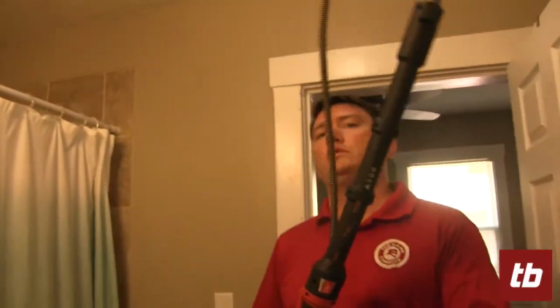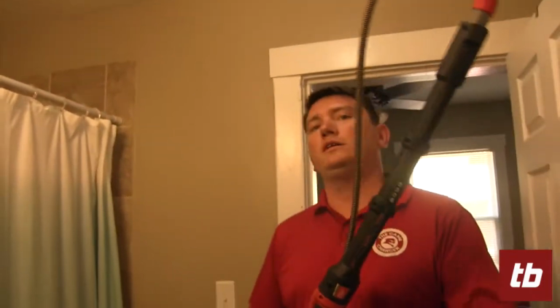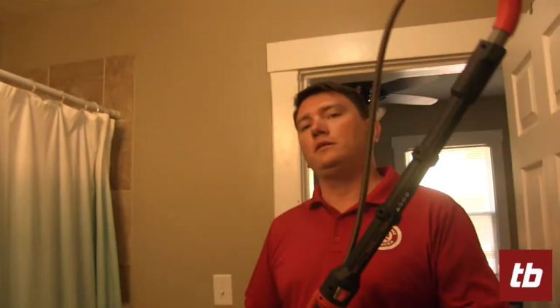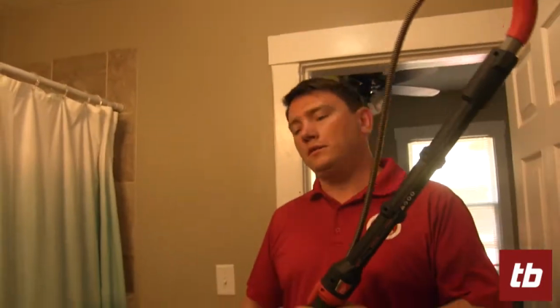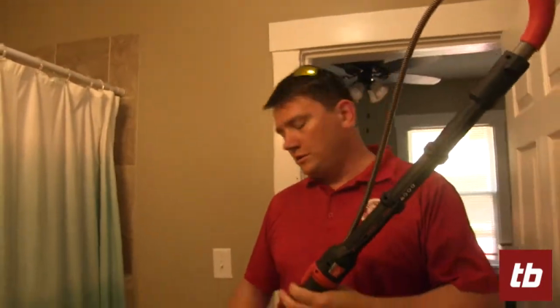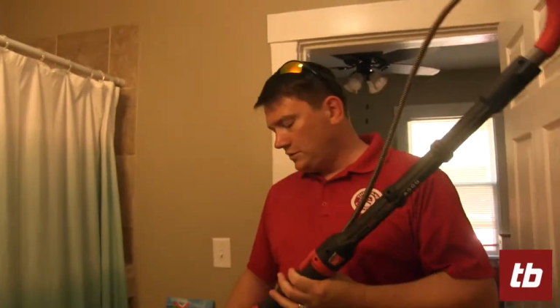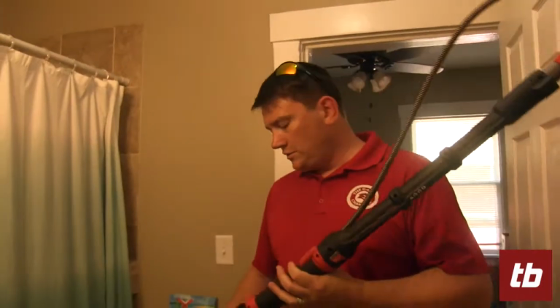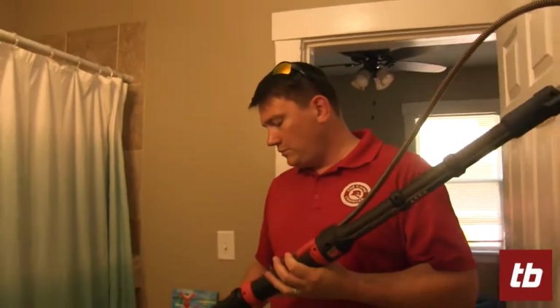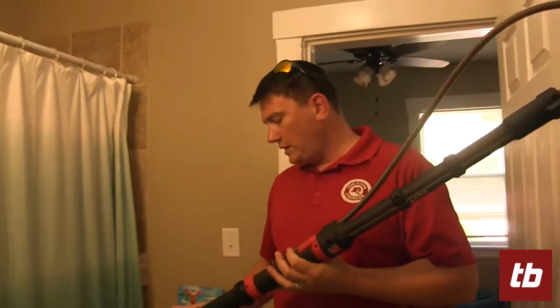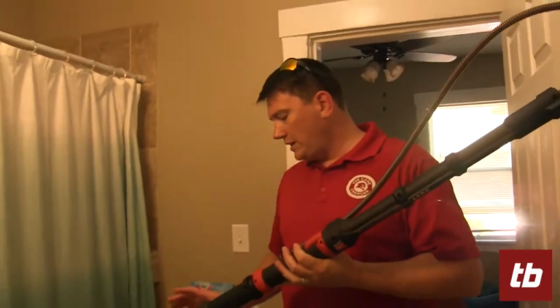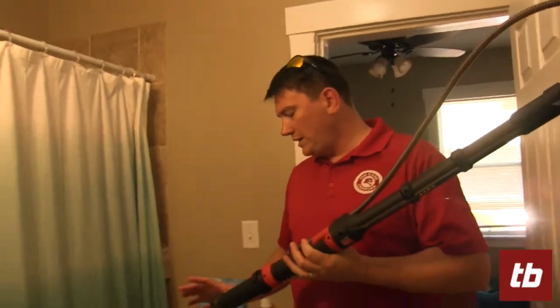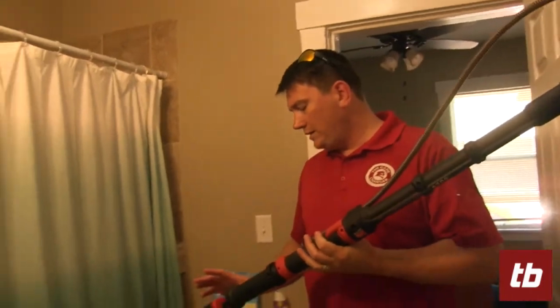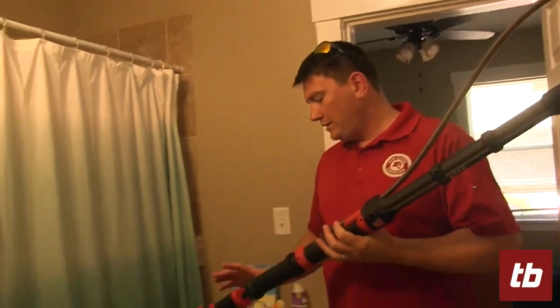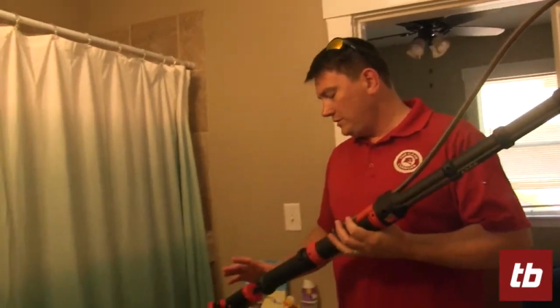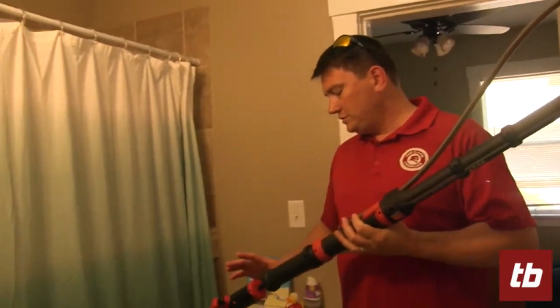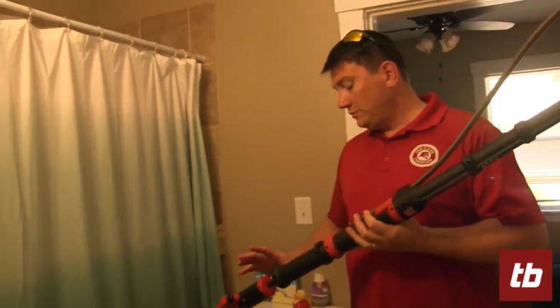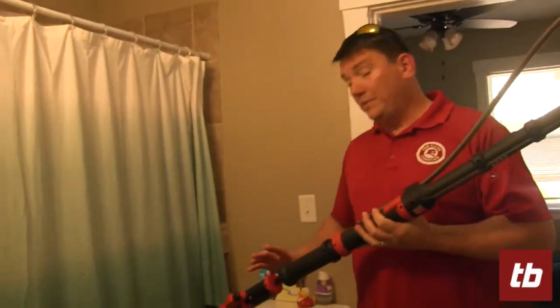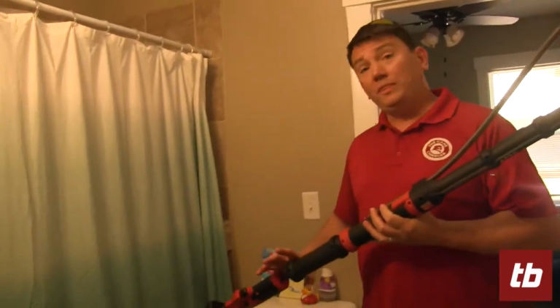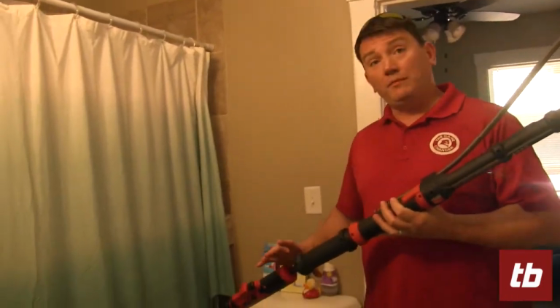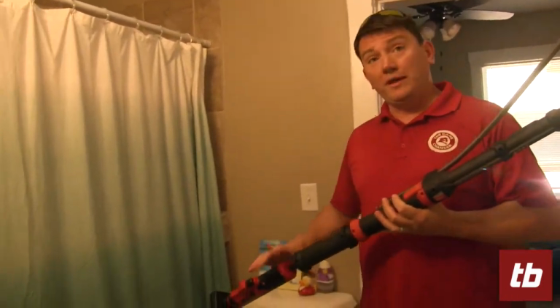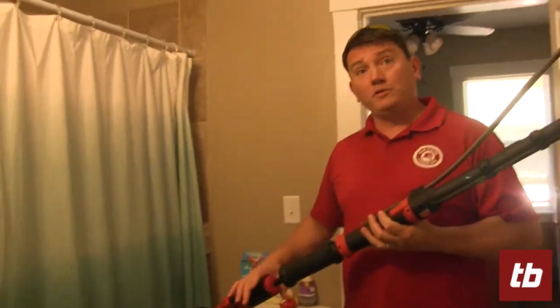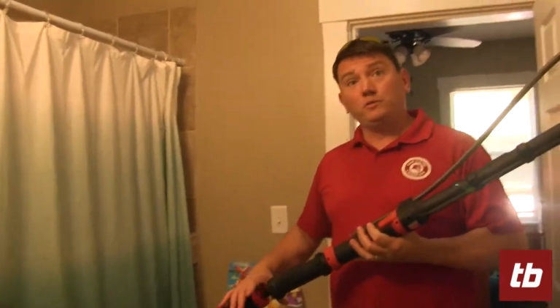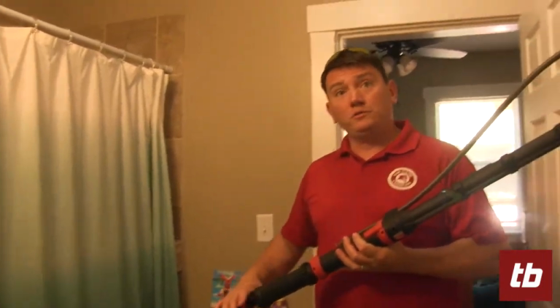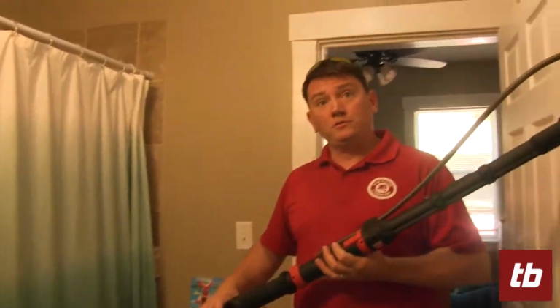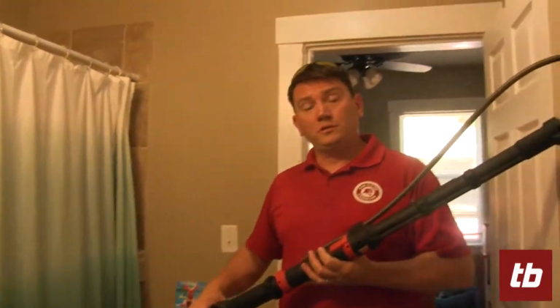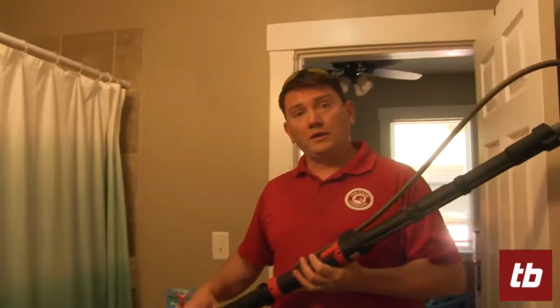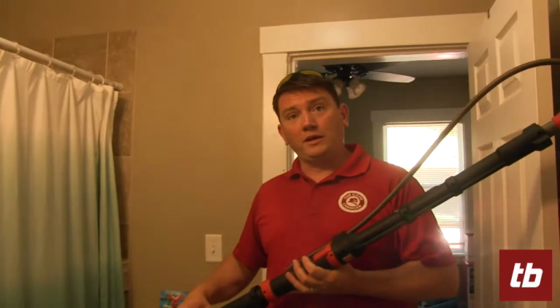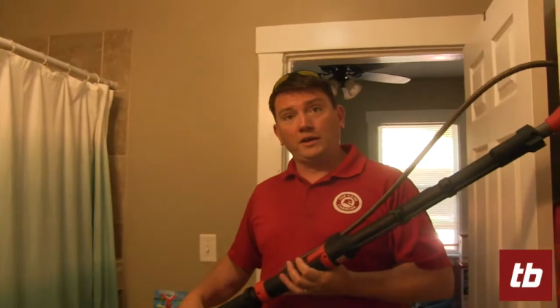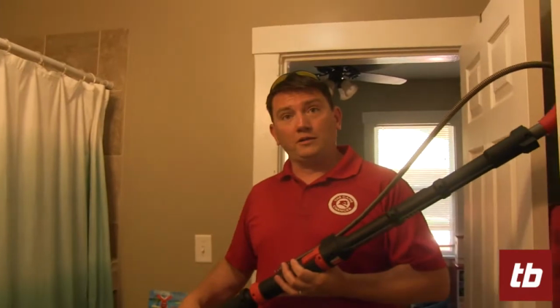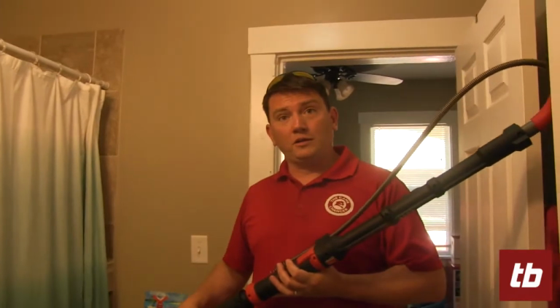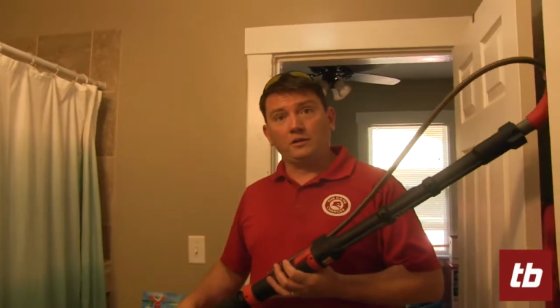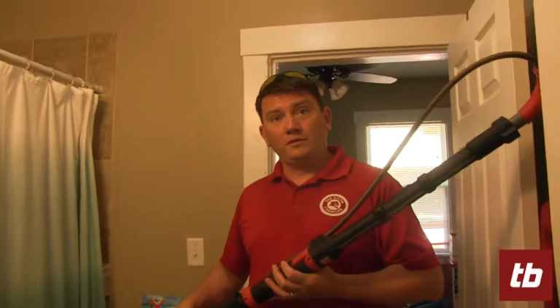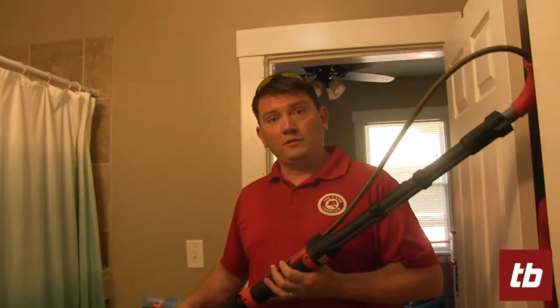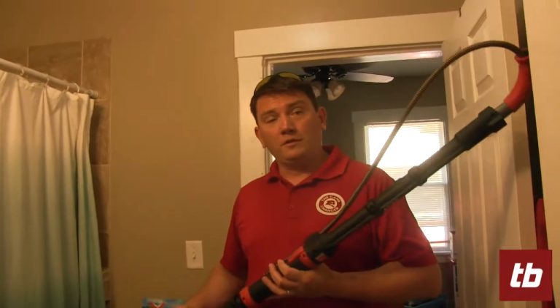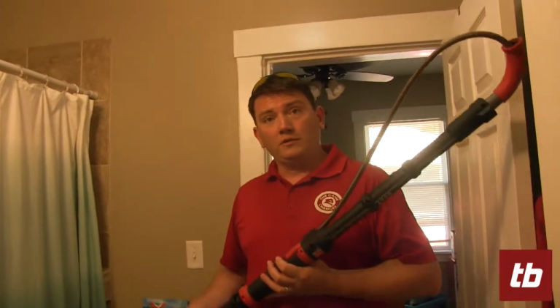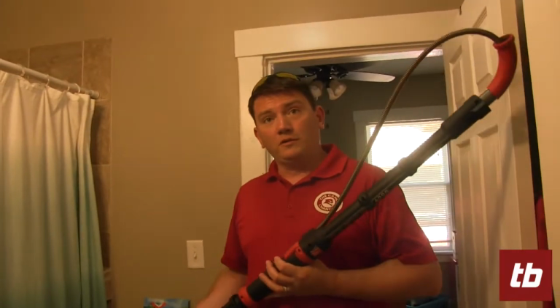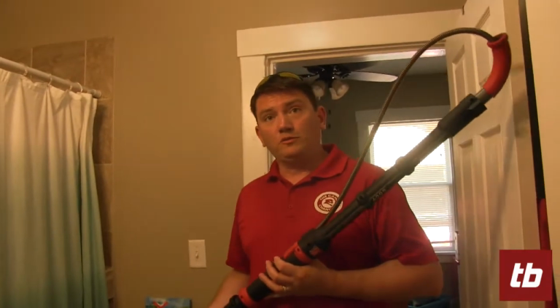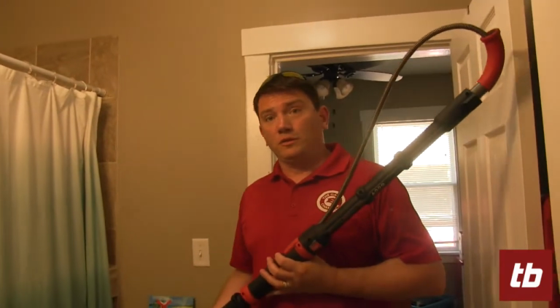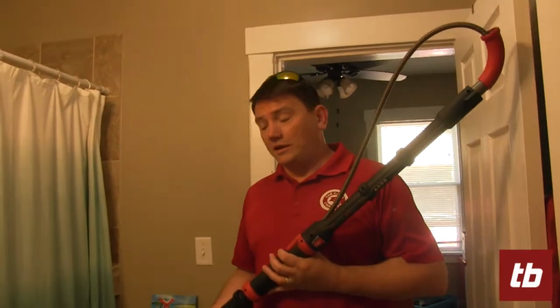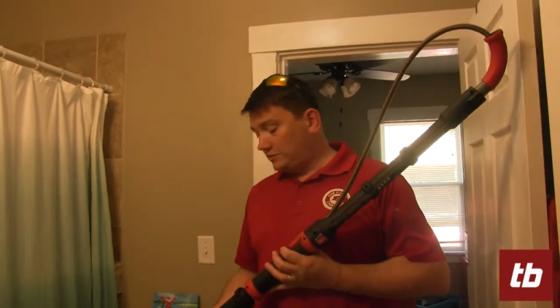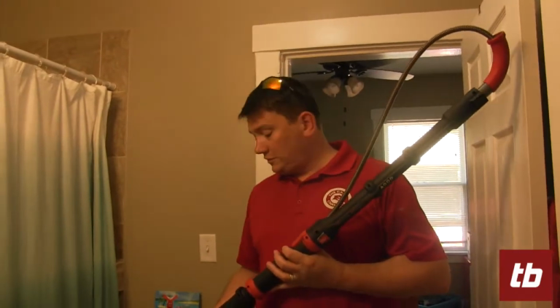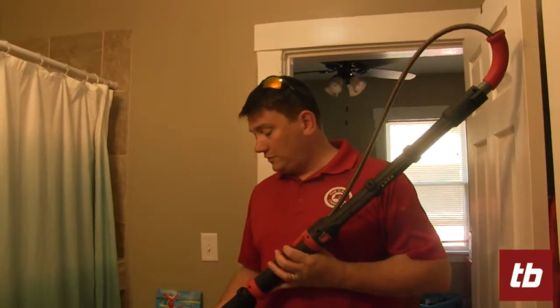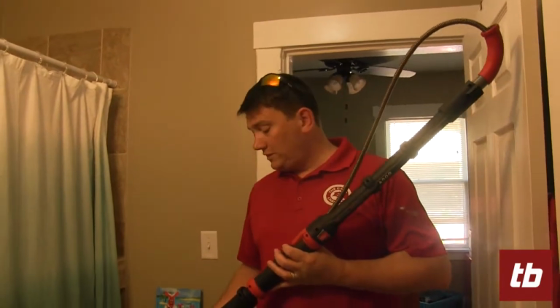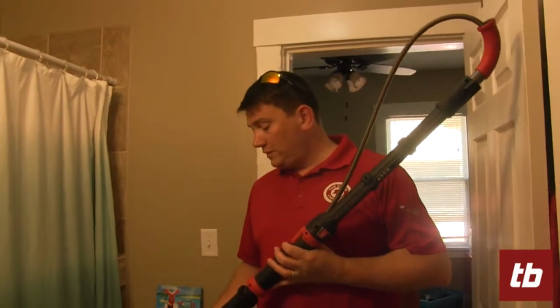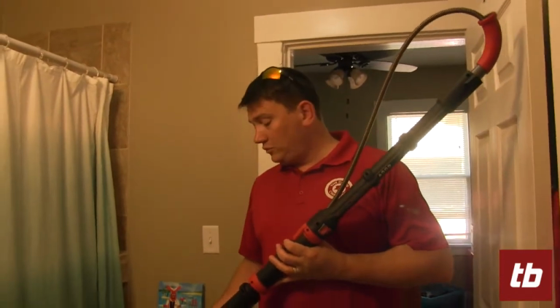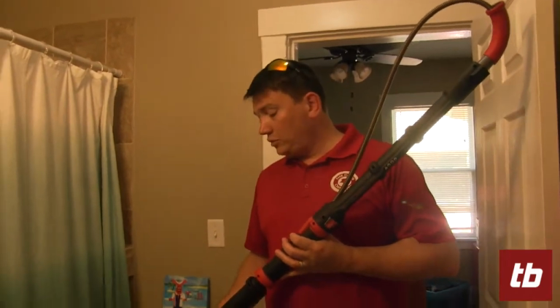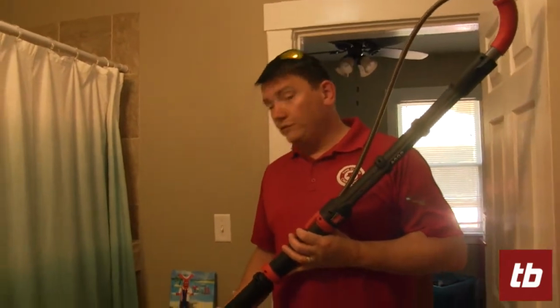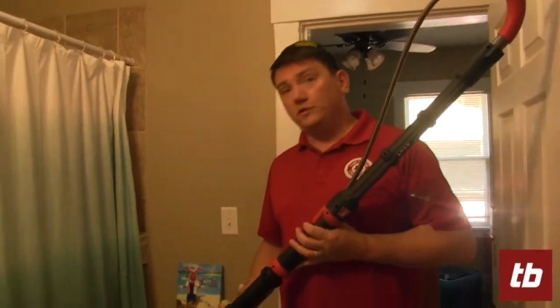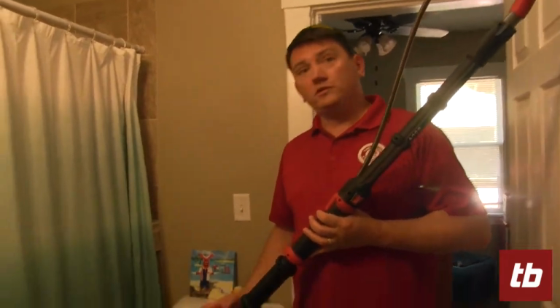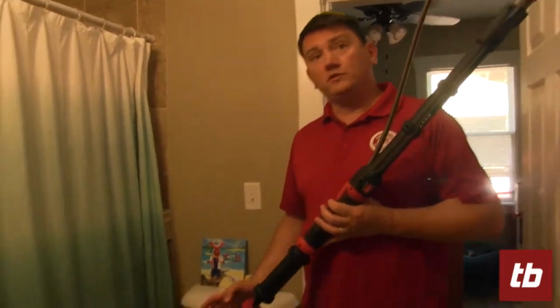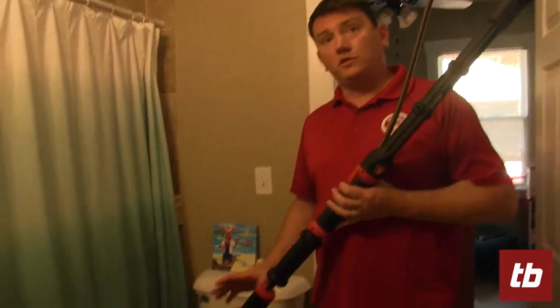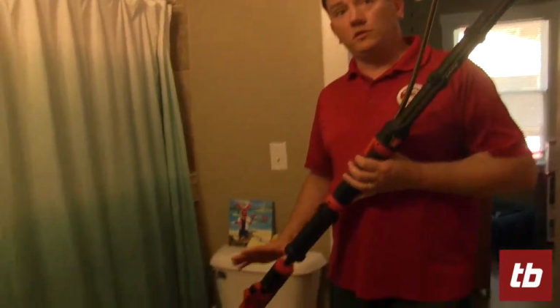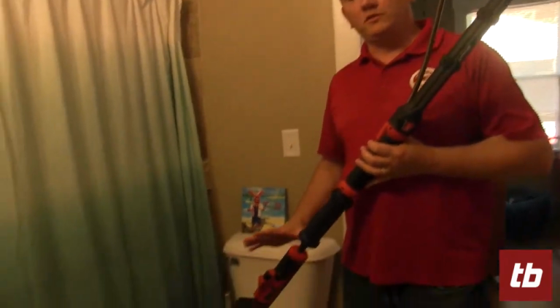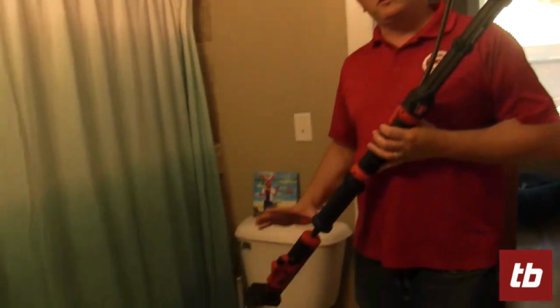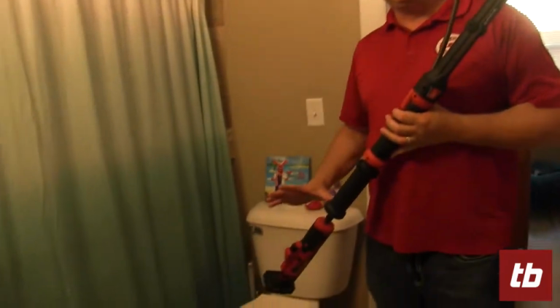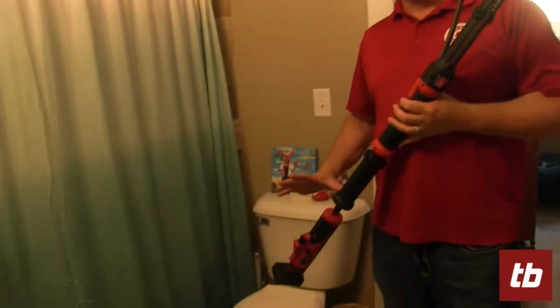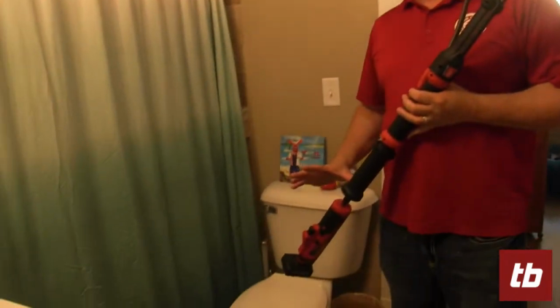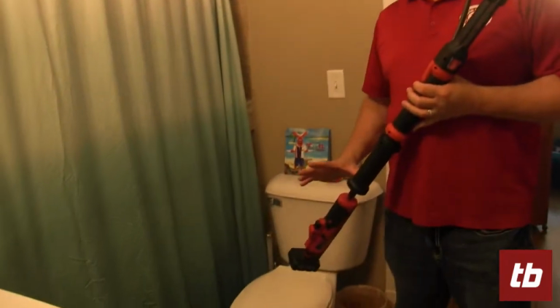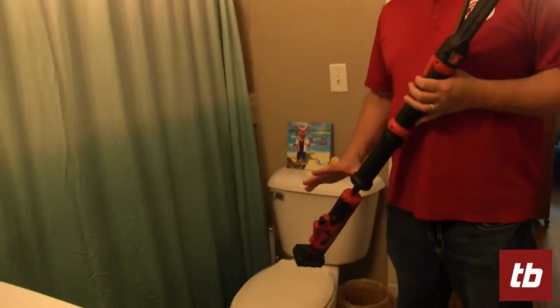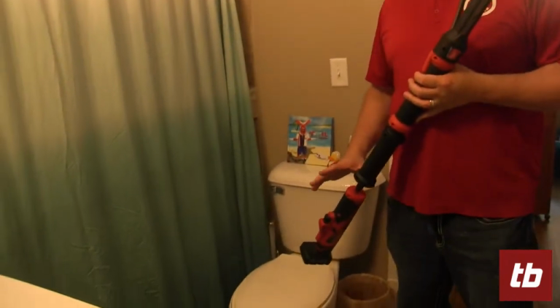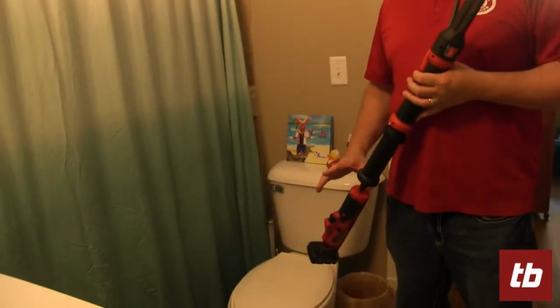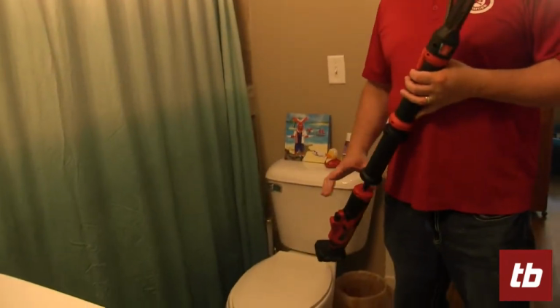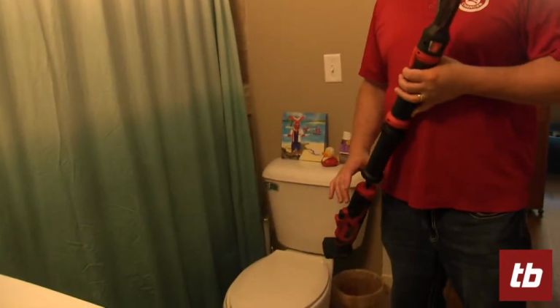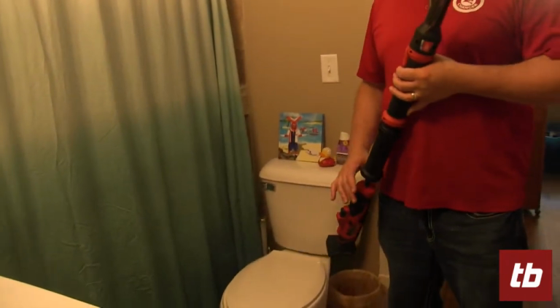You can buy the manual handle on it, but this one is the M12 version, so it's battery operated.